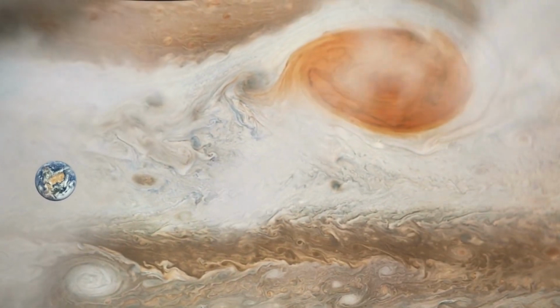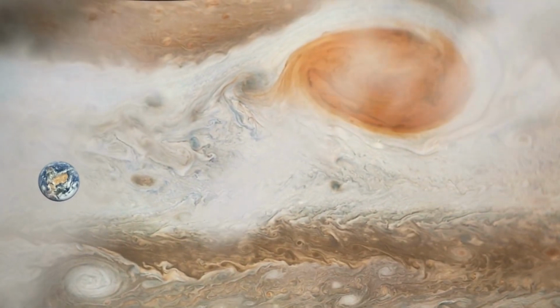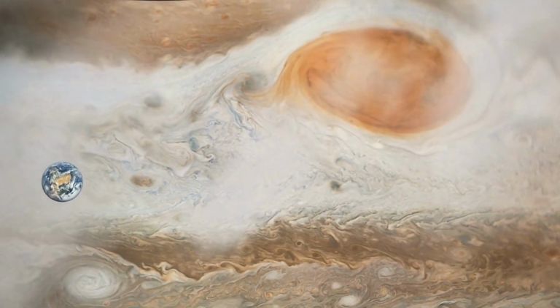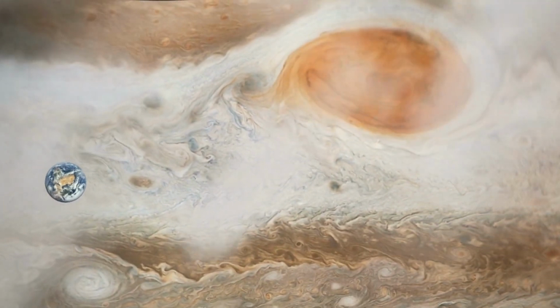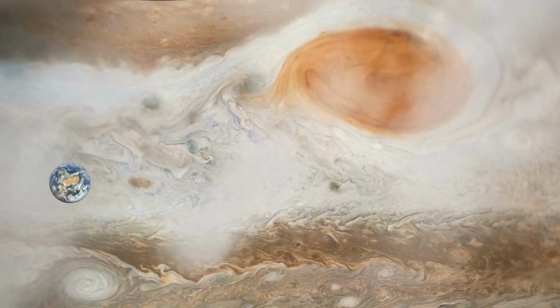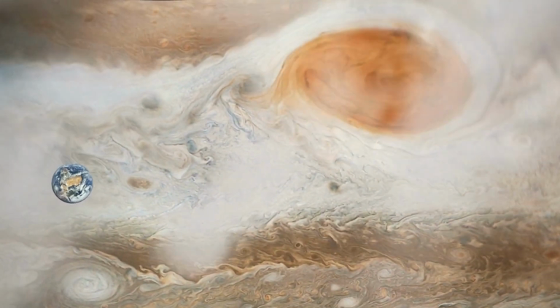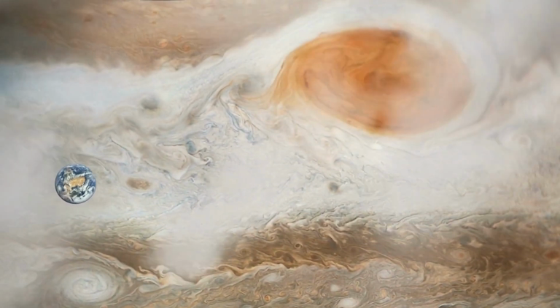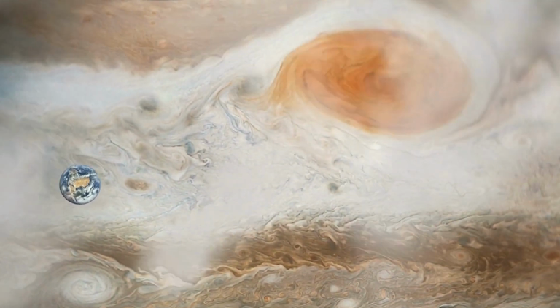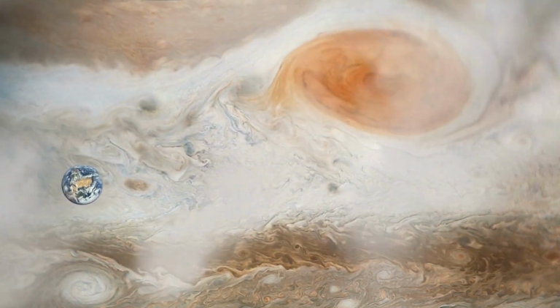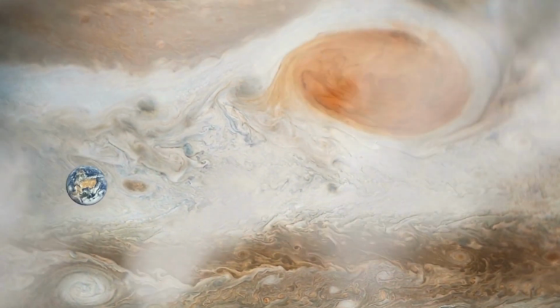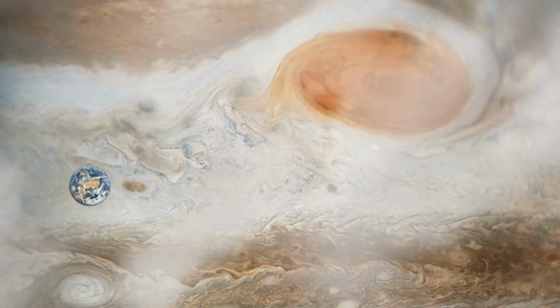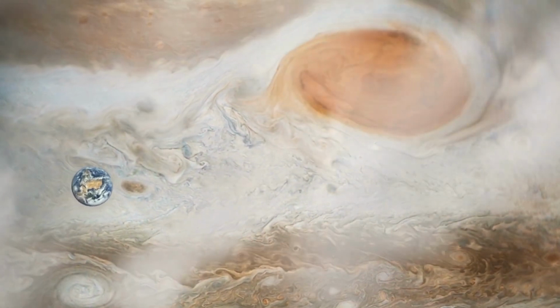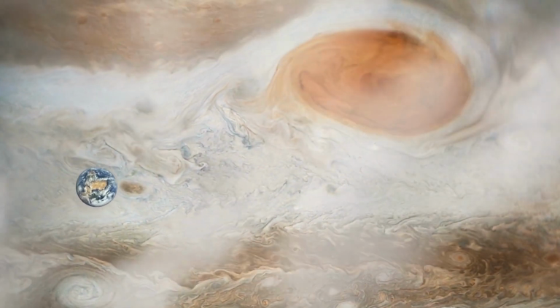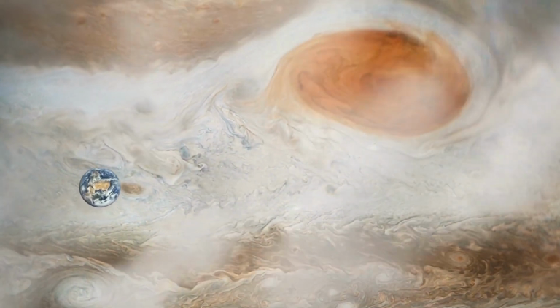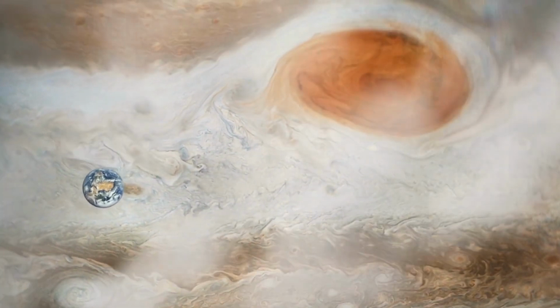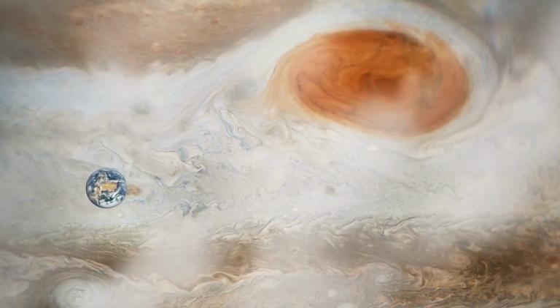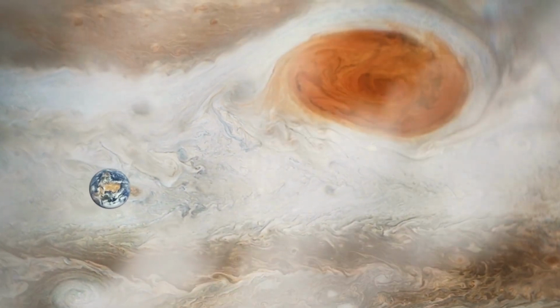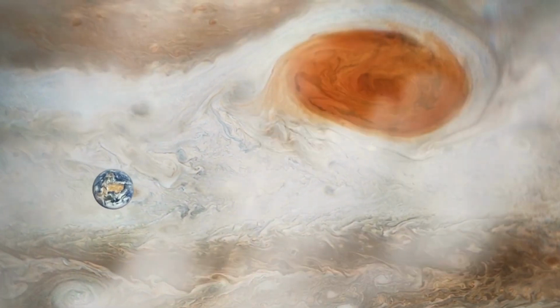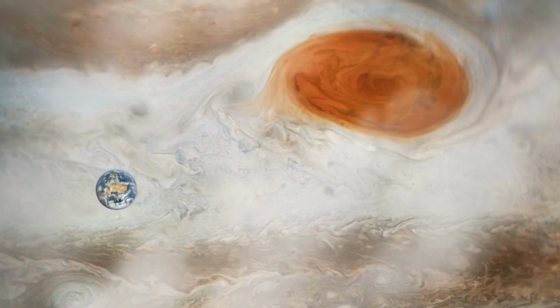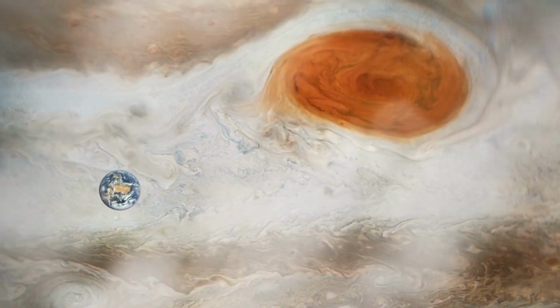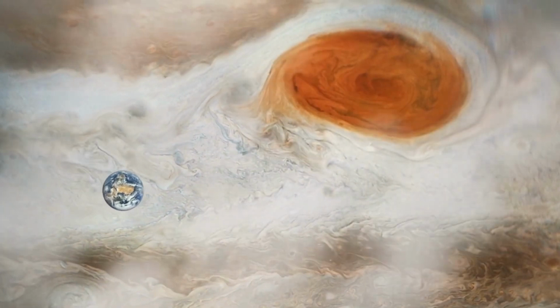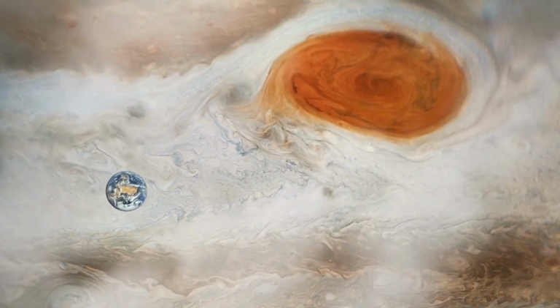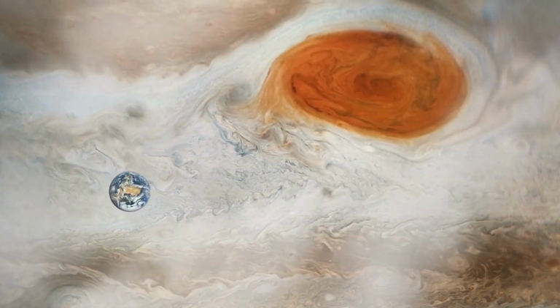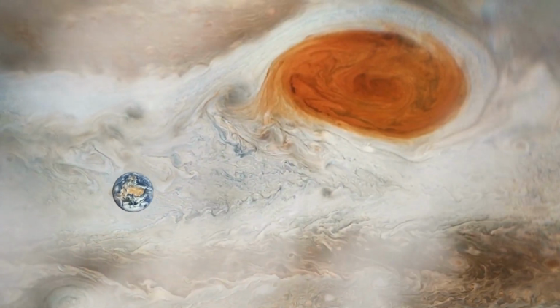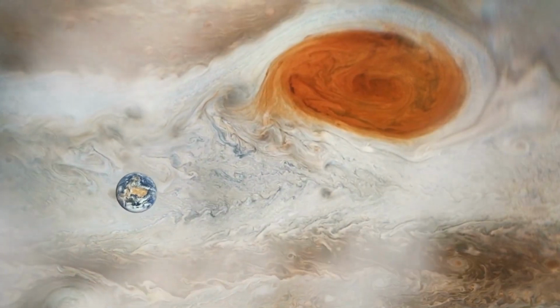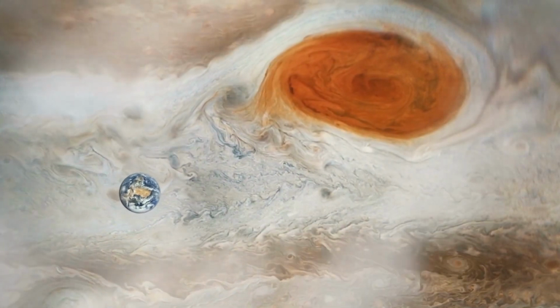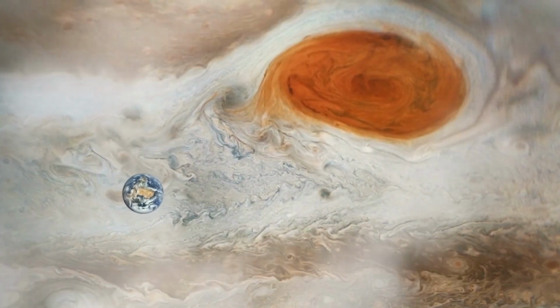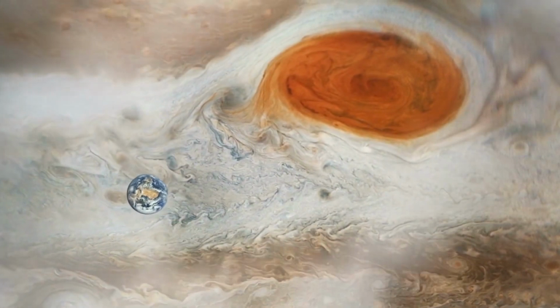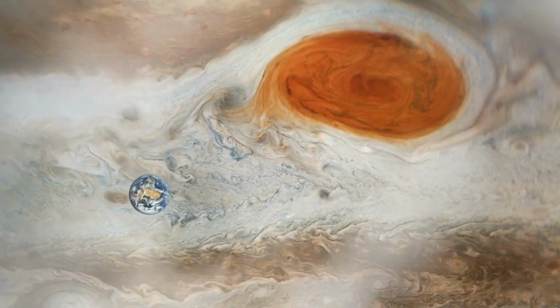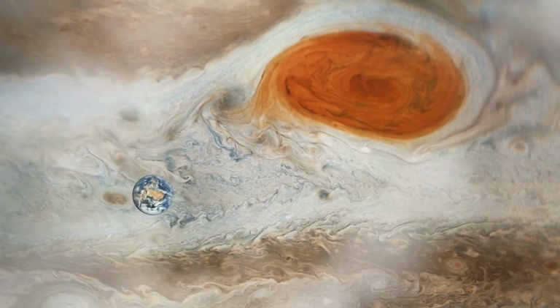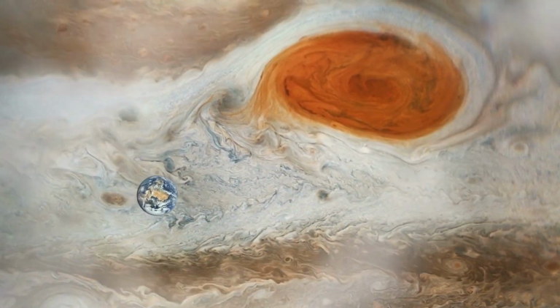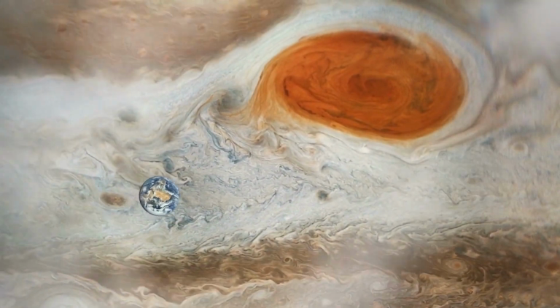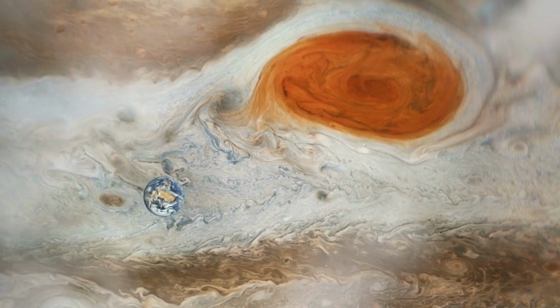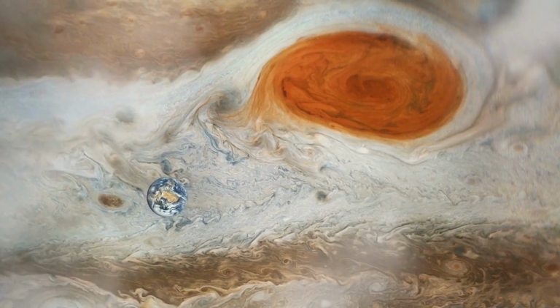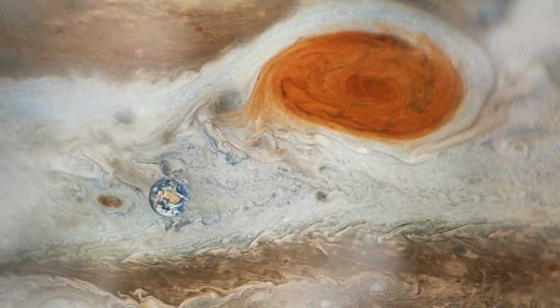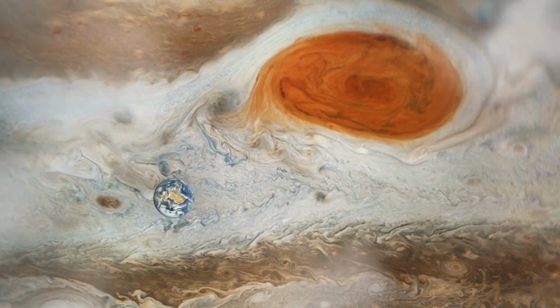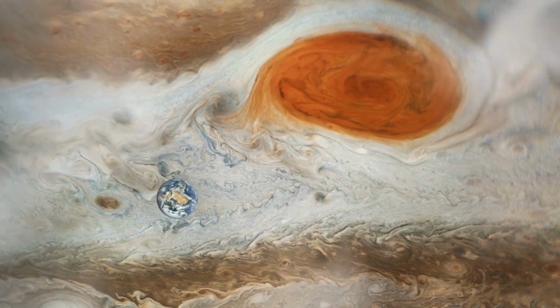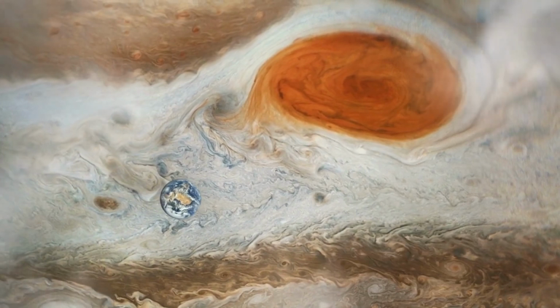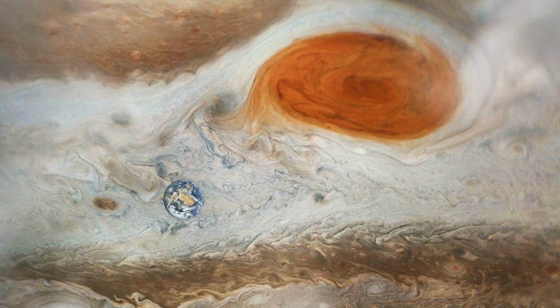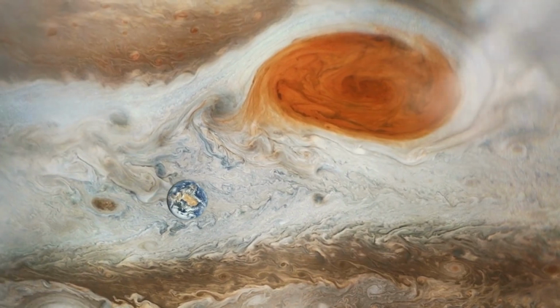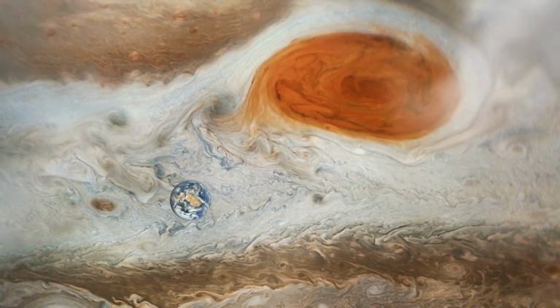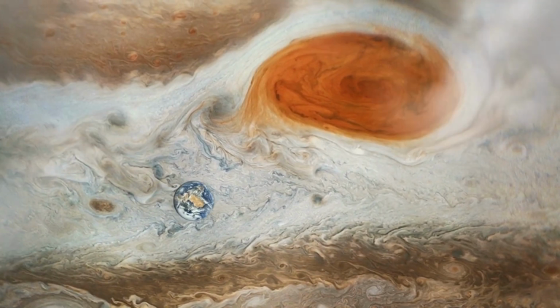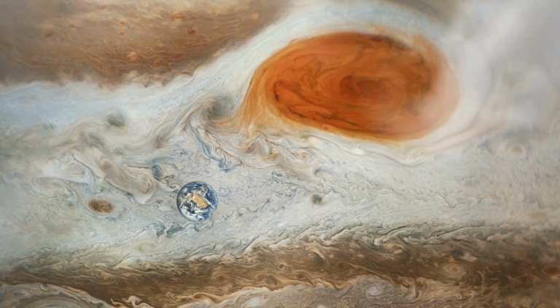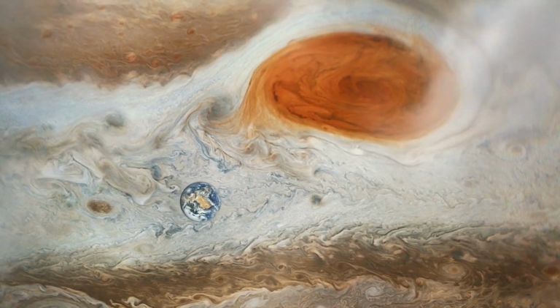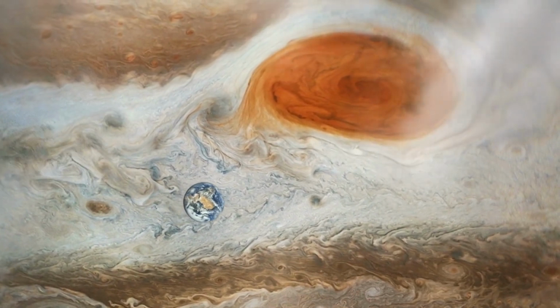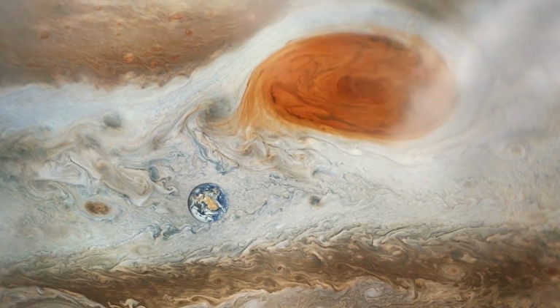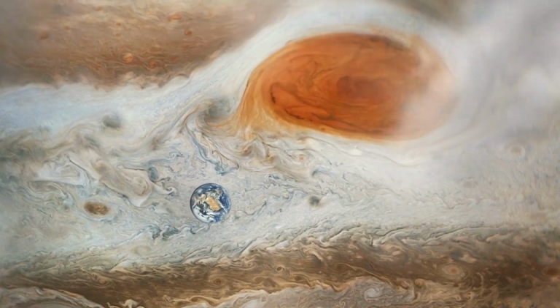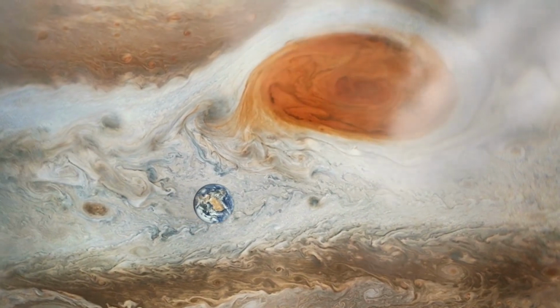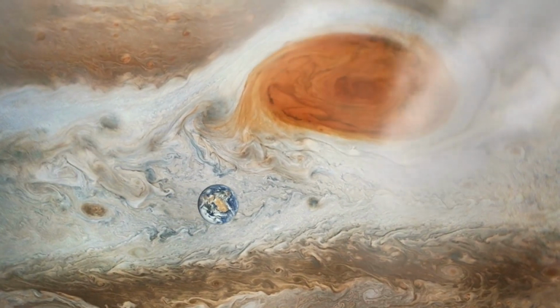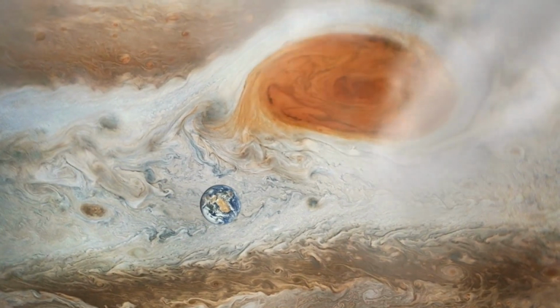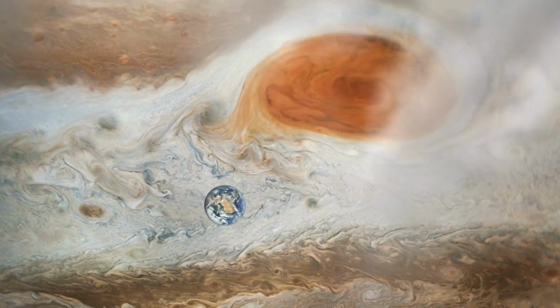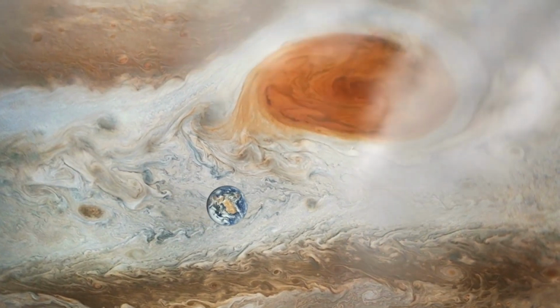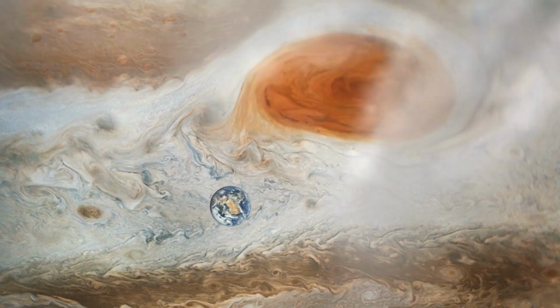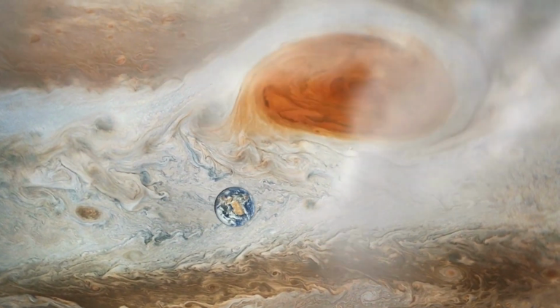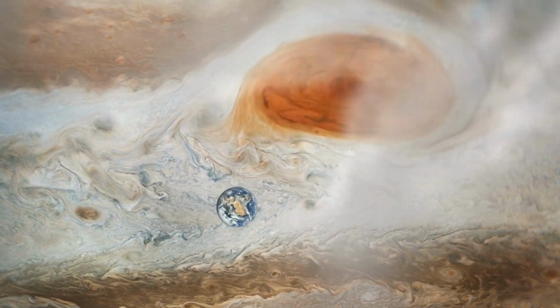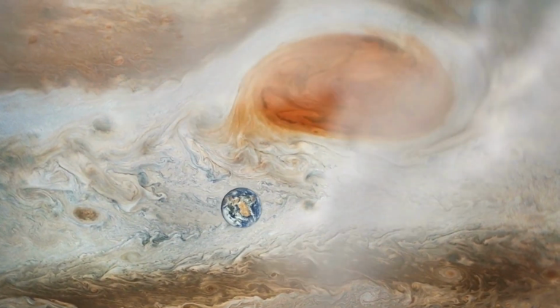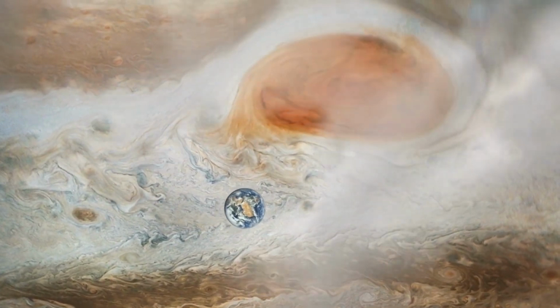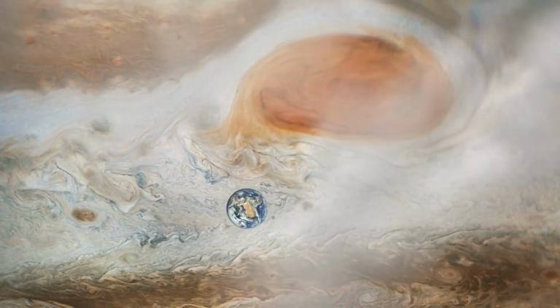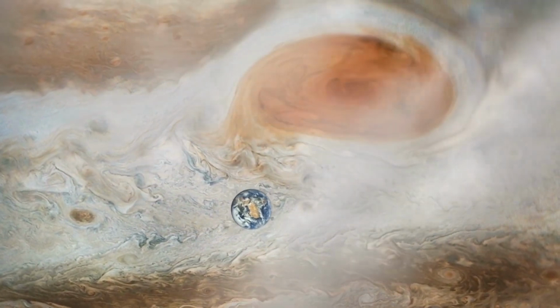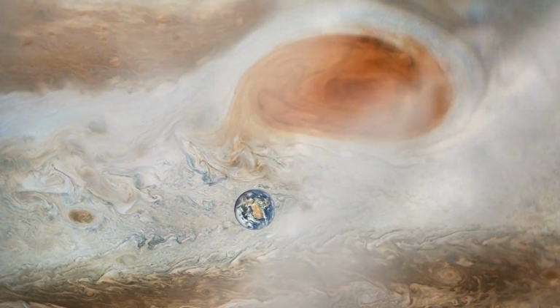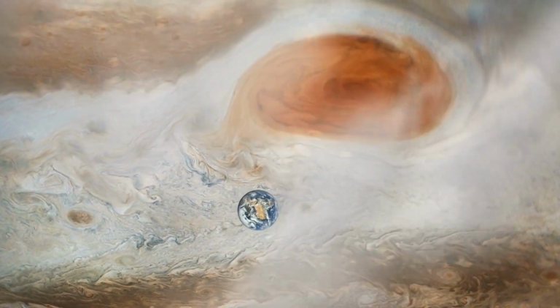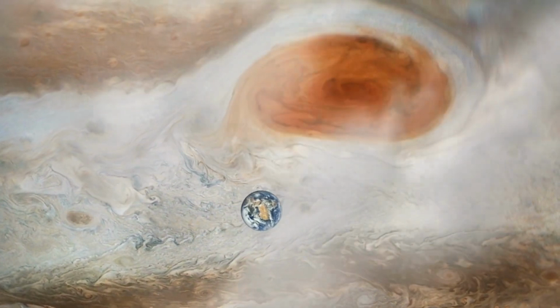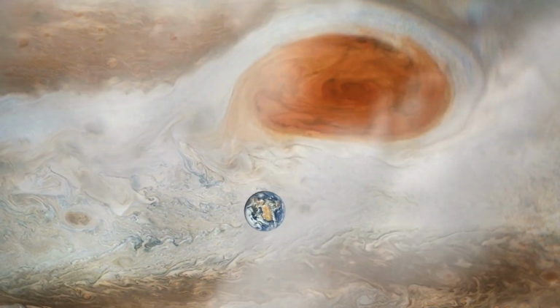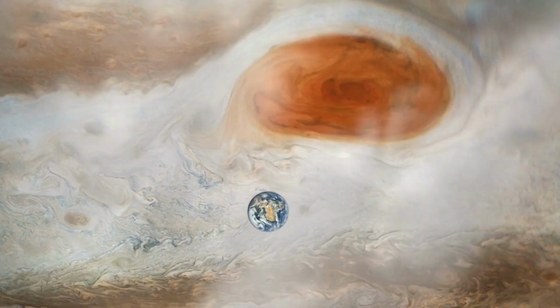Astronomers believe an unnamed process within the gas giant is stealing energy from the storm, but they have no idea what this process is. For the time being, the Great Red Spot remains one of the solar system's most enigmatic mysteries.